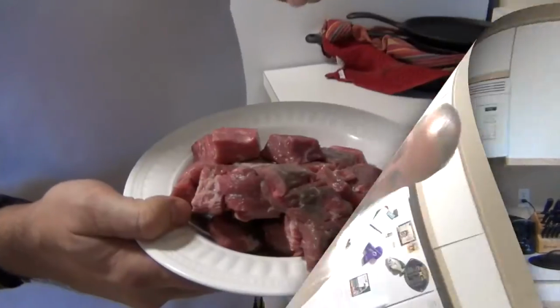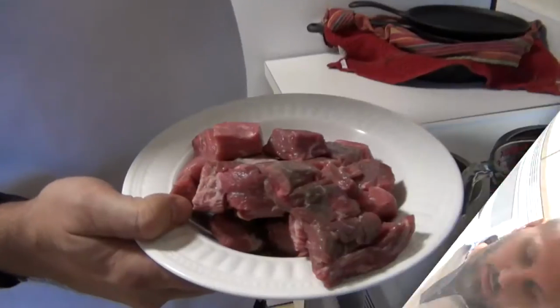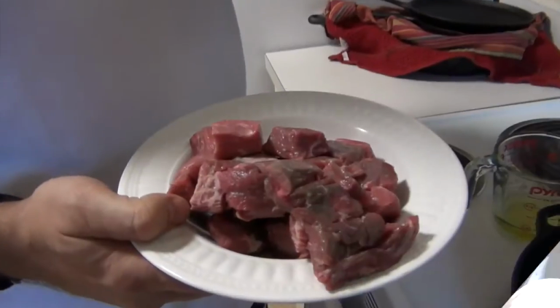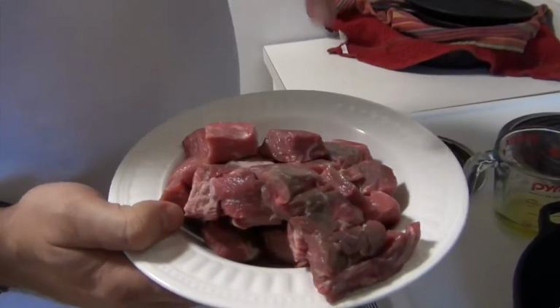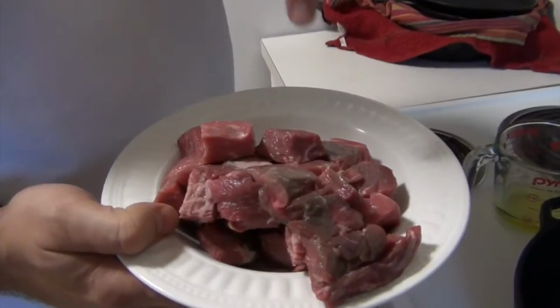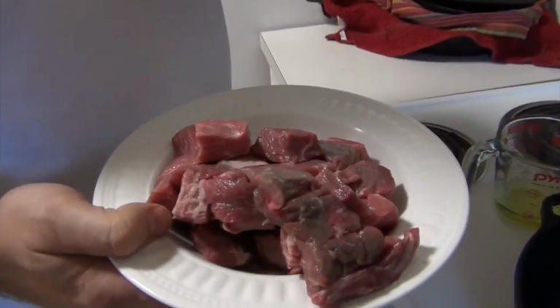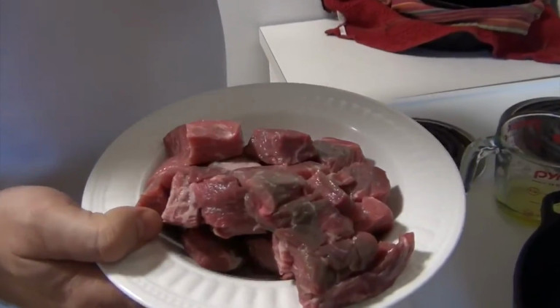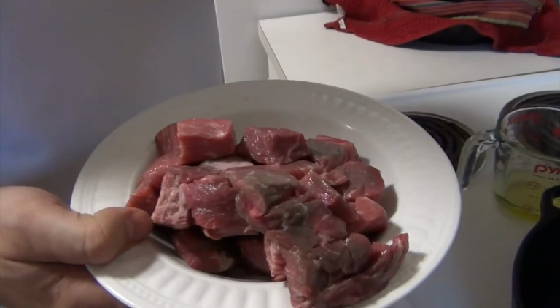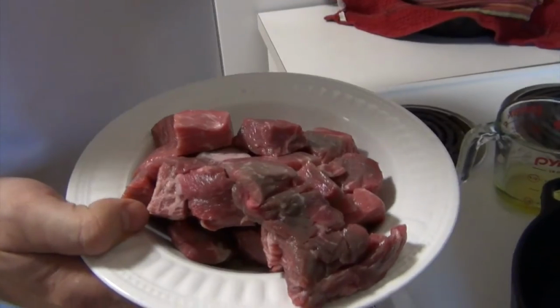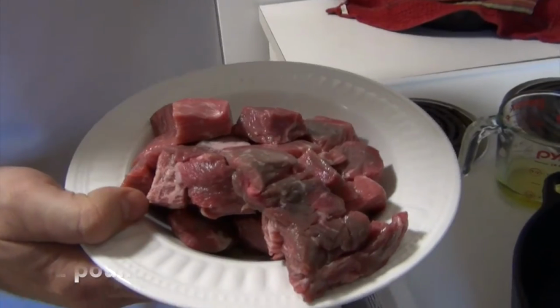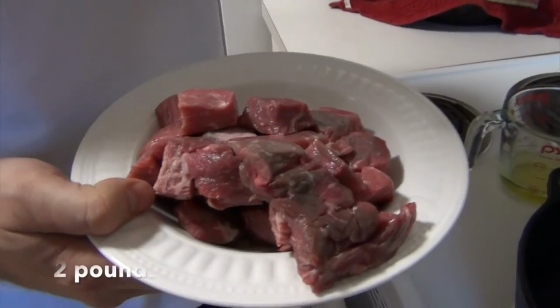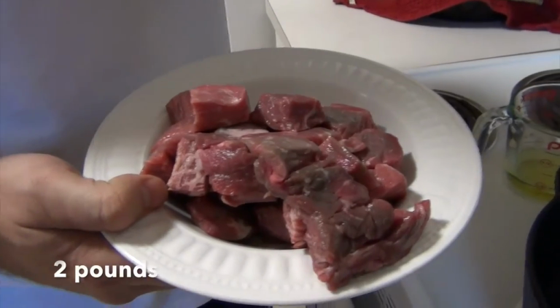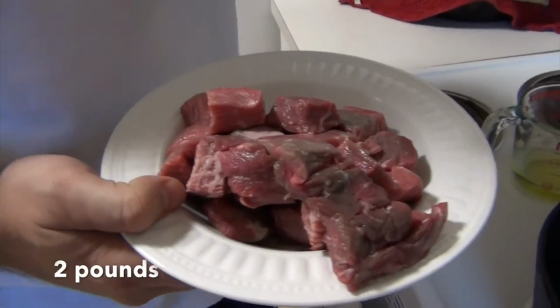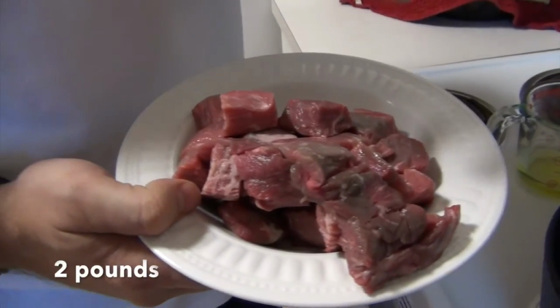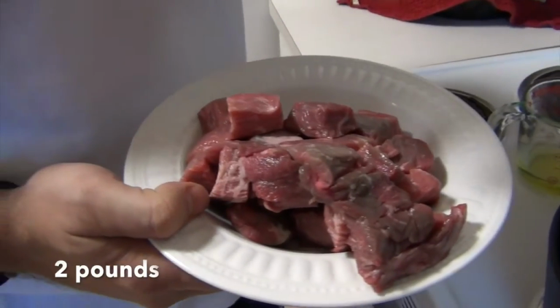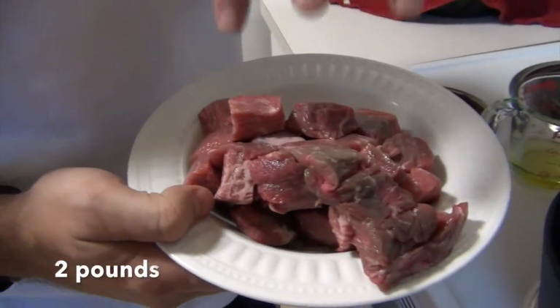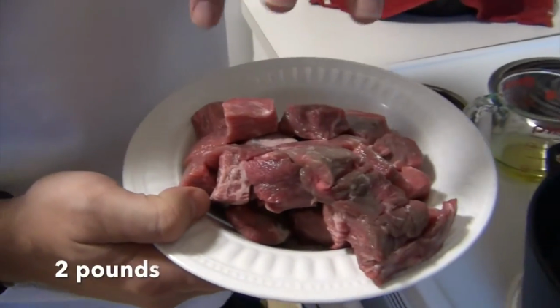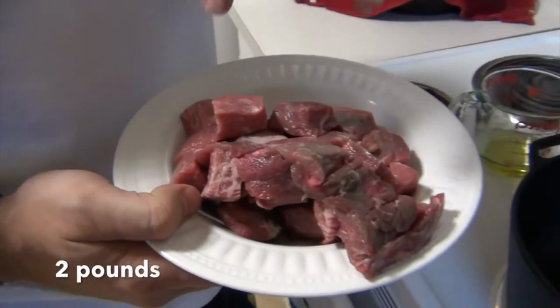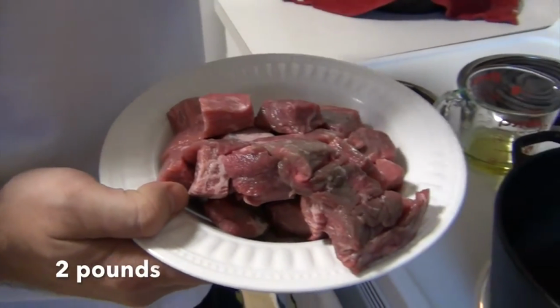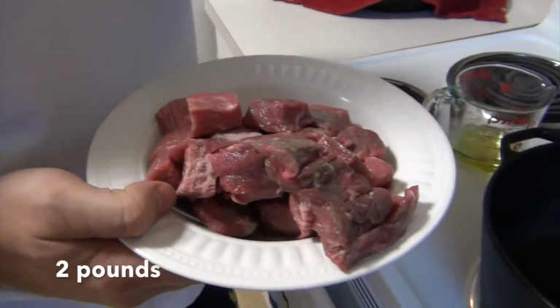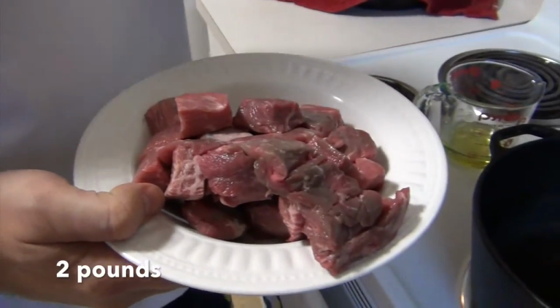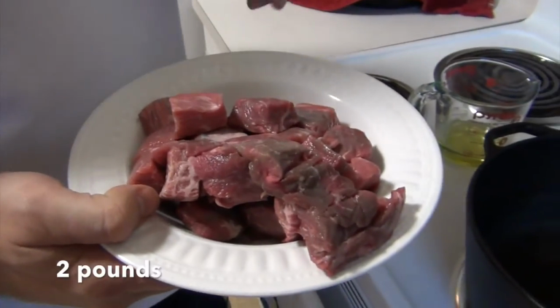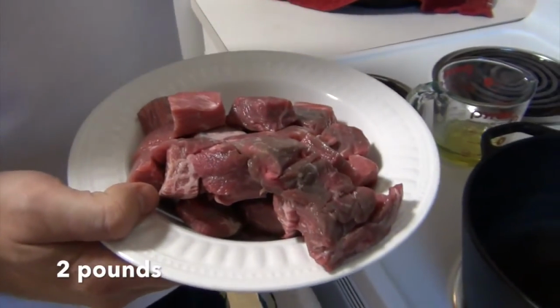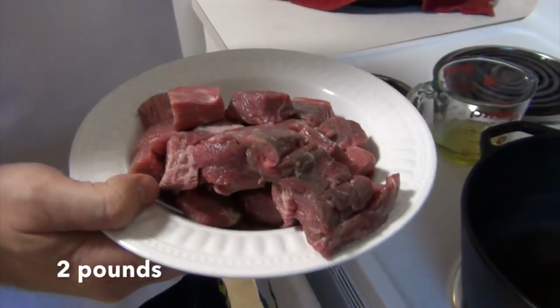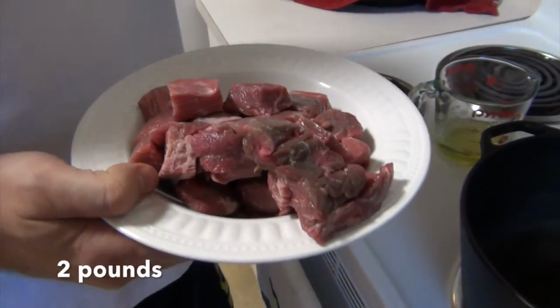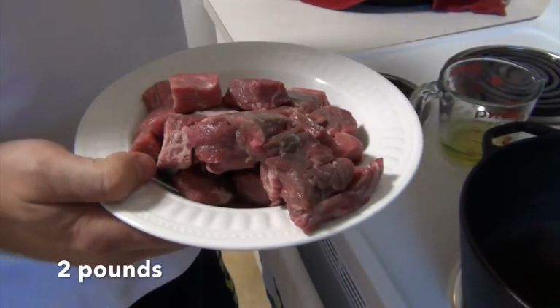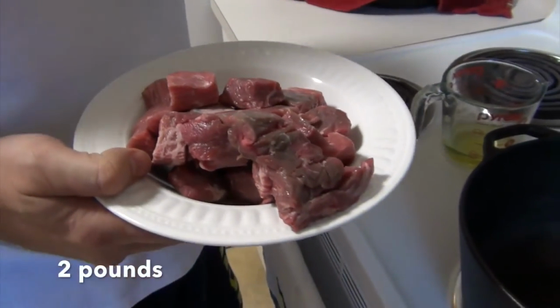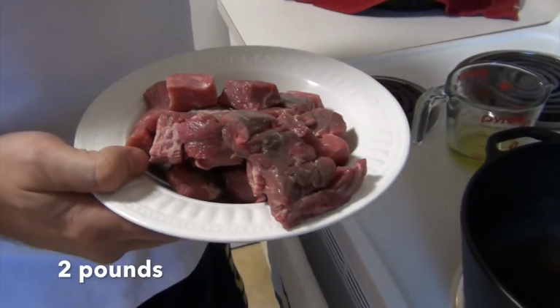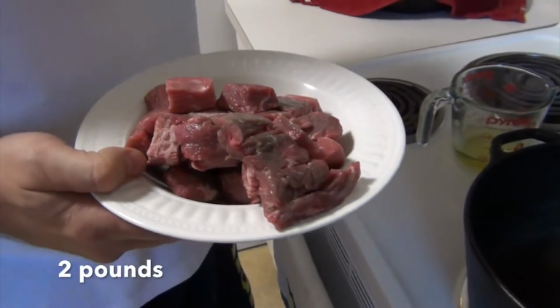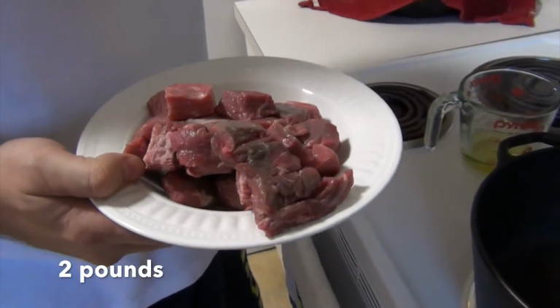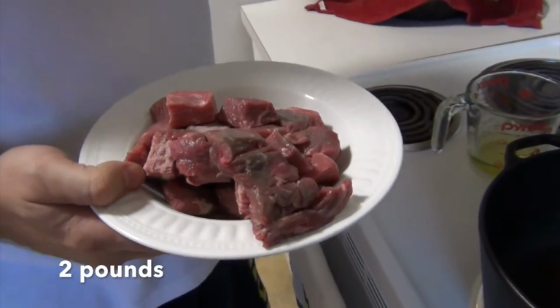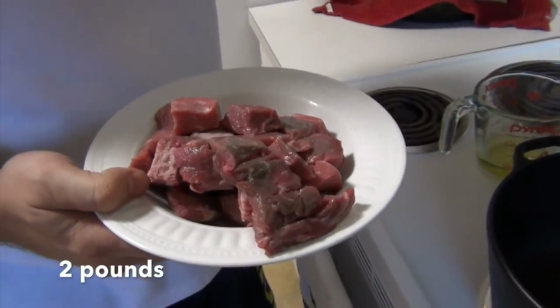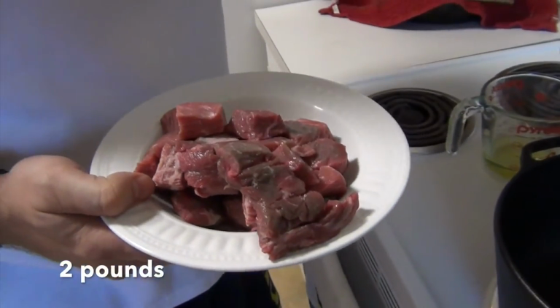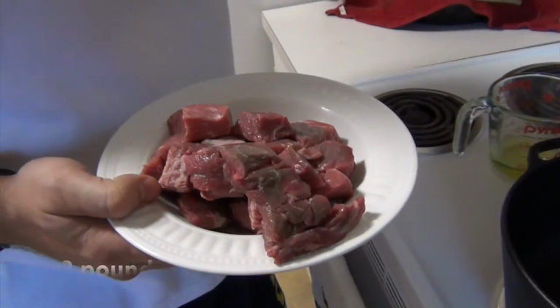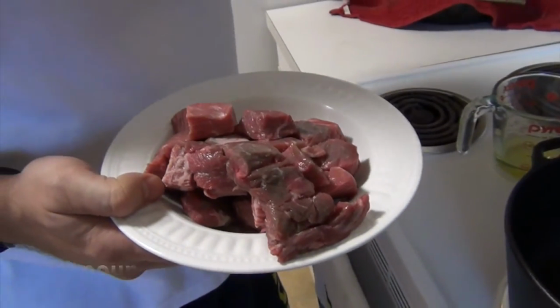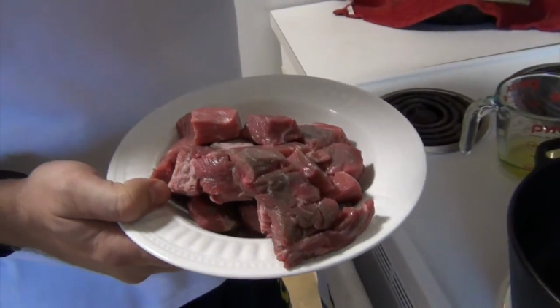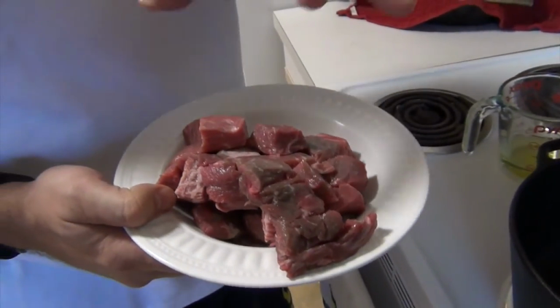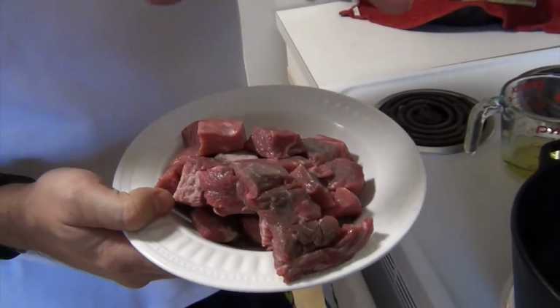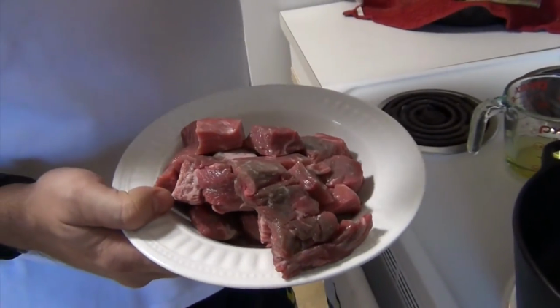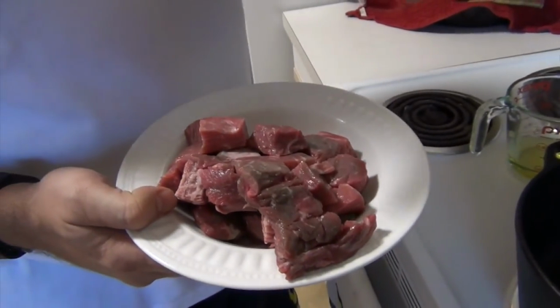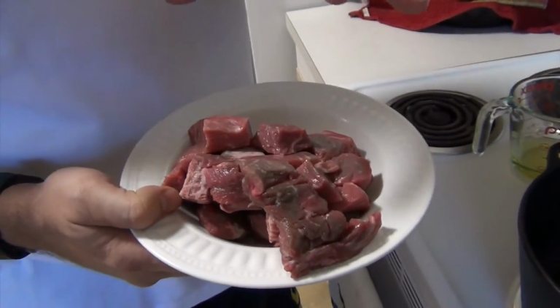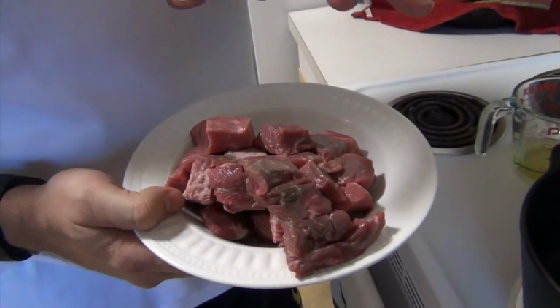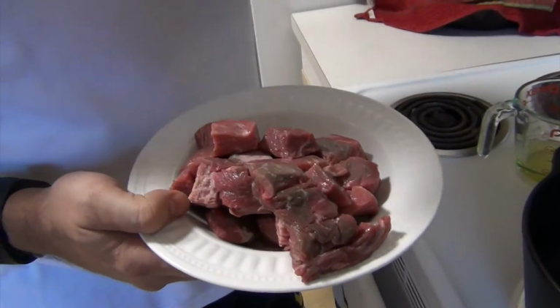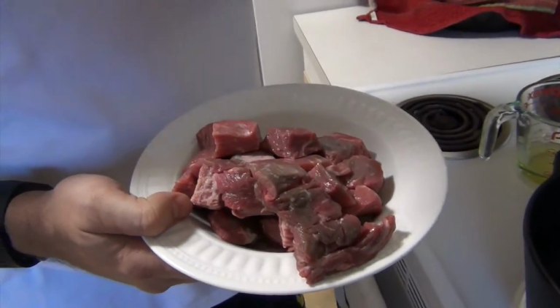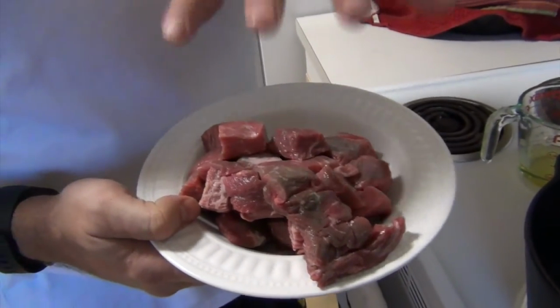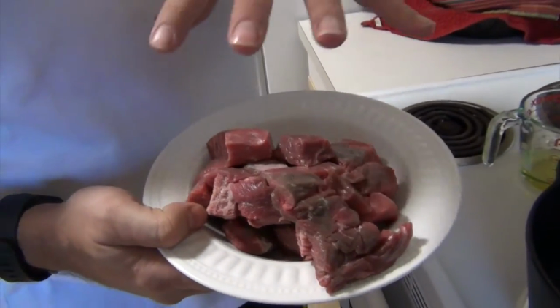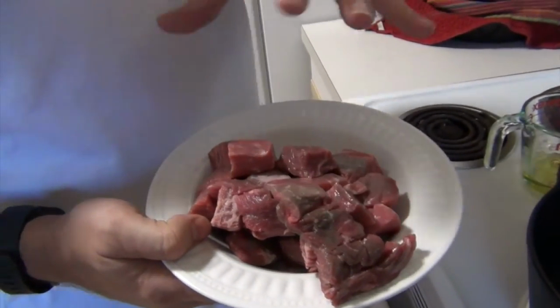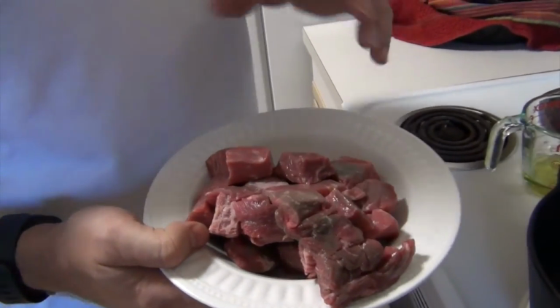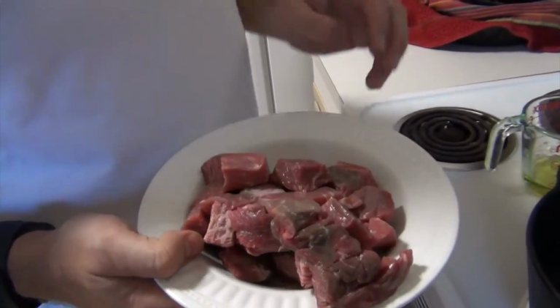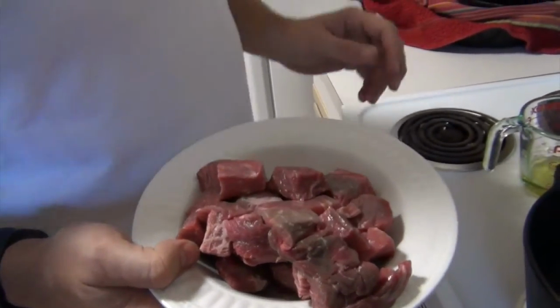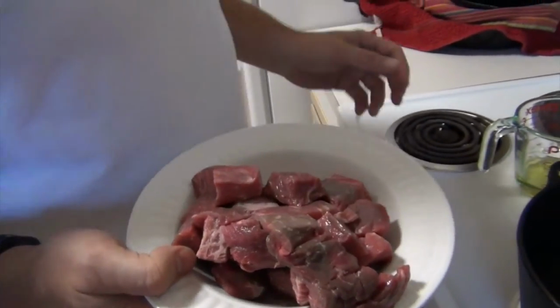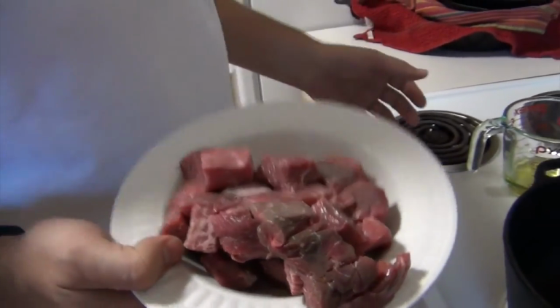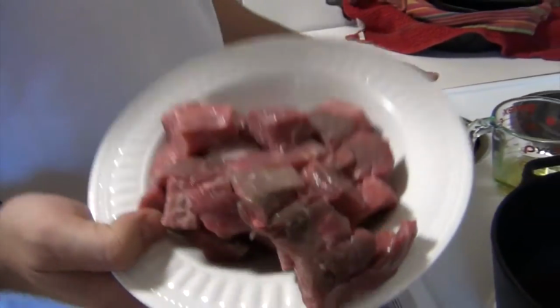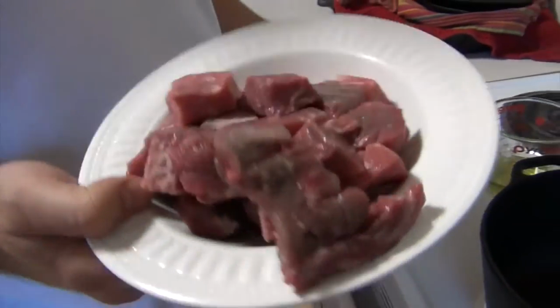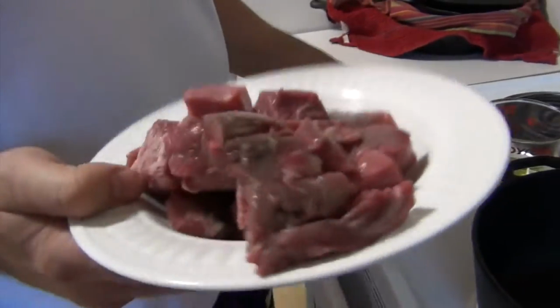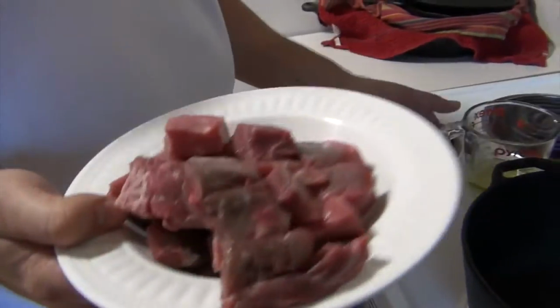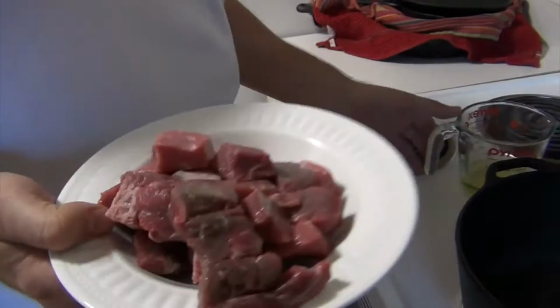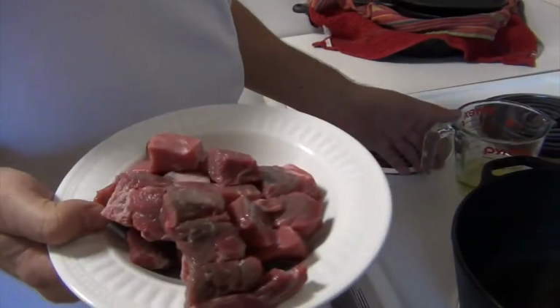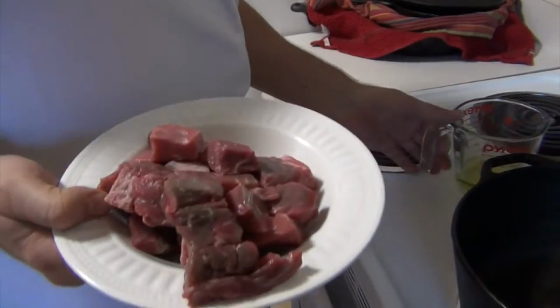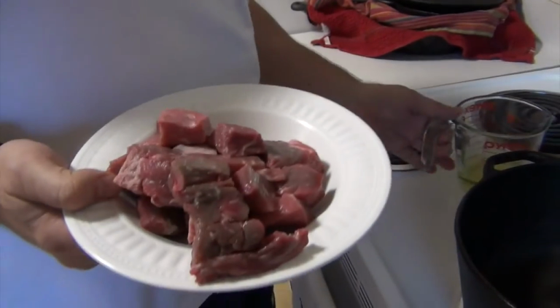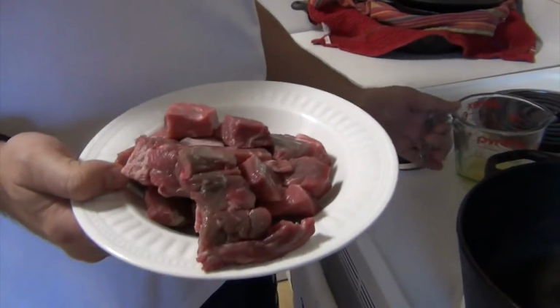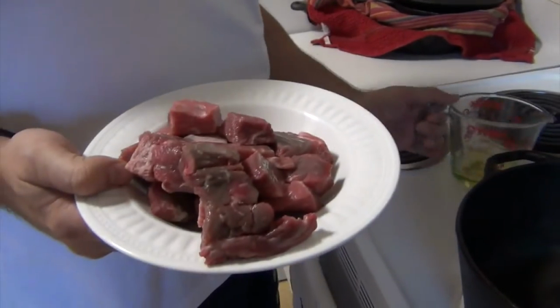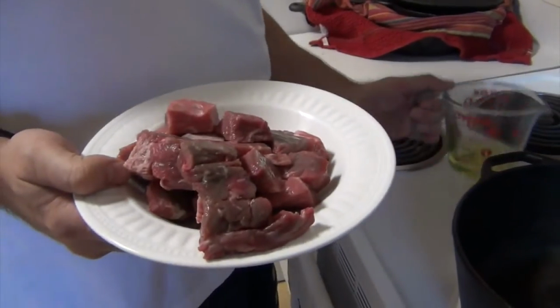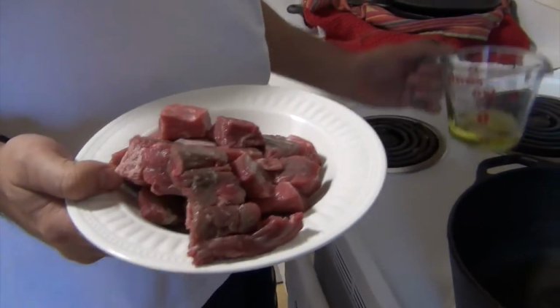I love chopped stew beef. If you really want to be traditional, make it lamb, but my family doesn't like lamb.